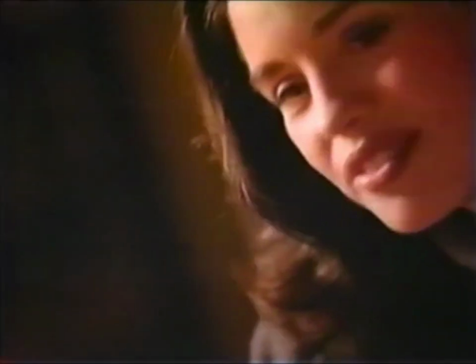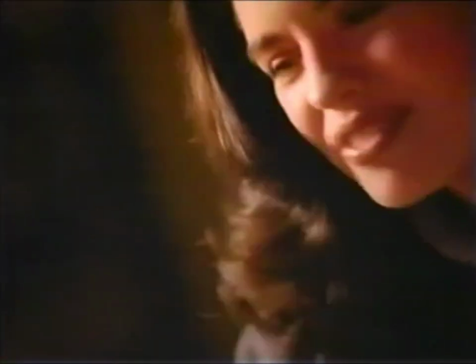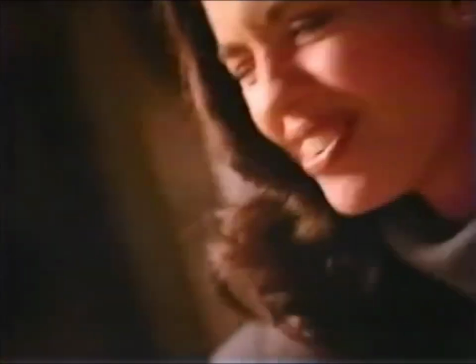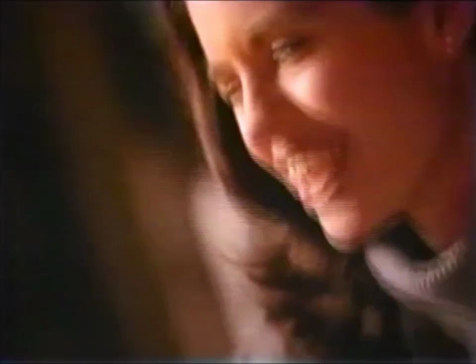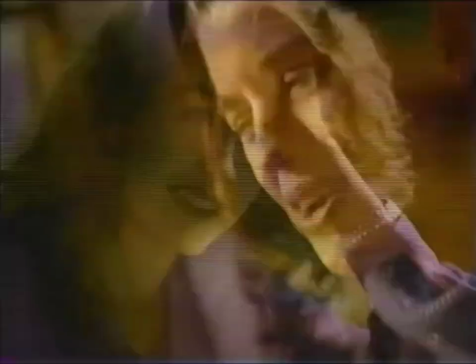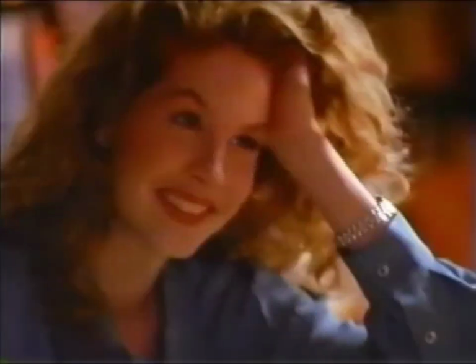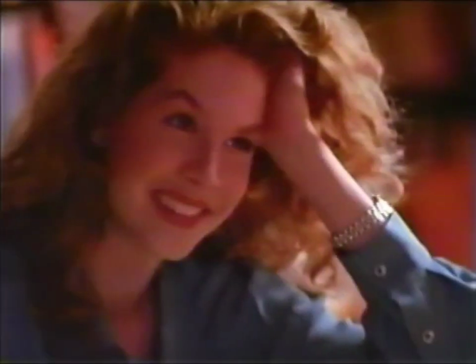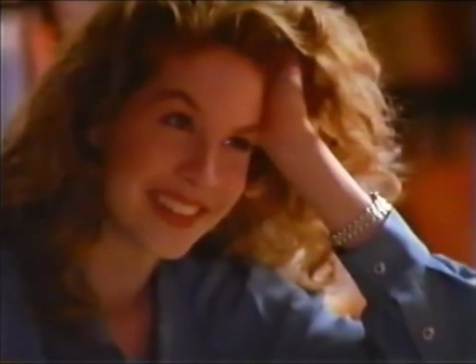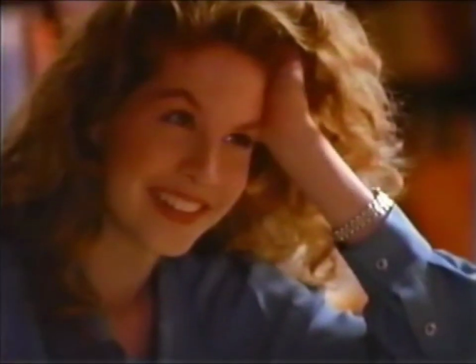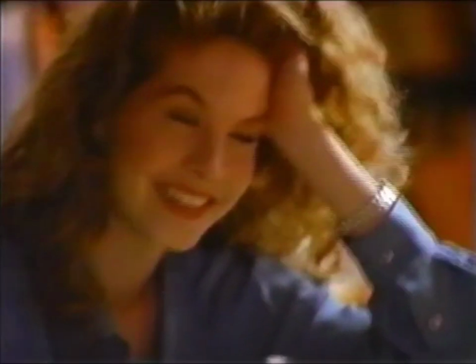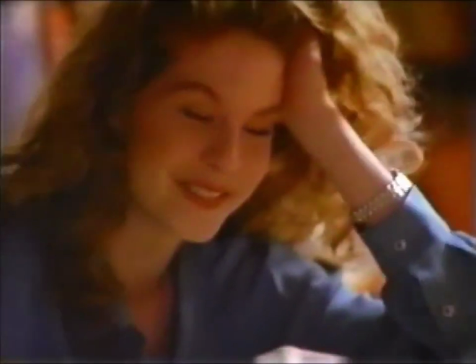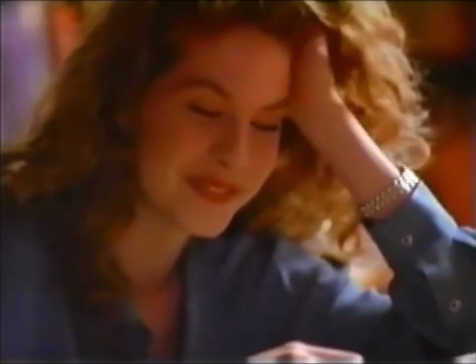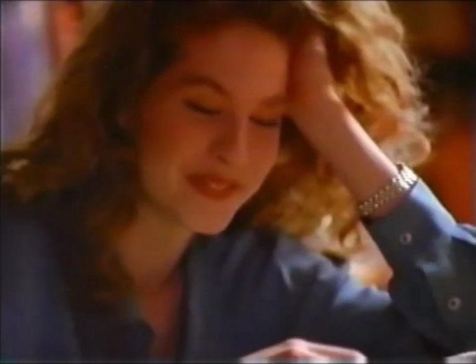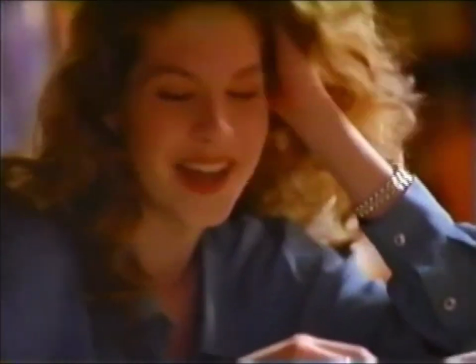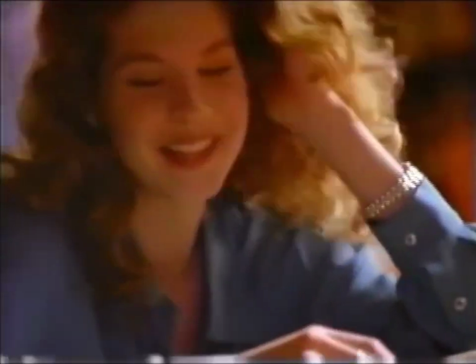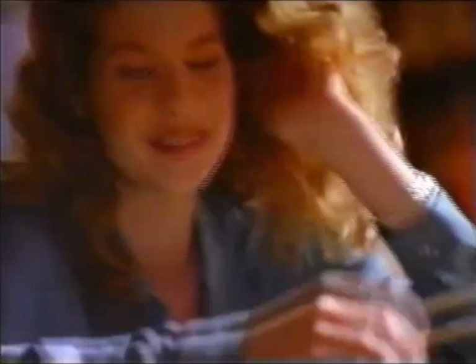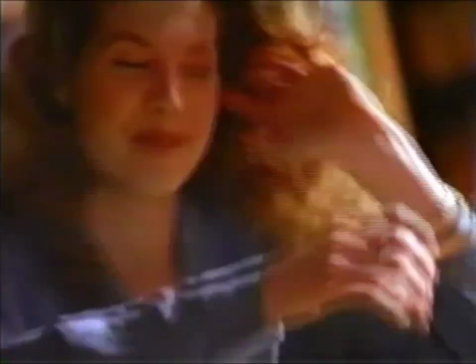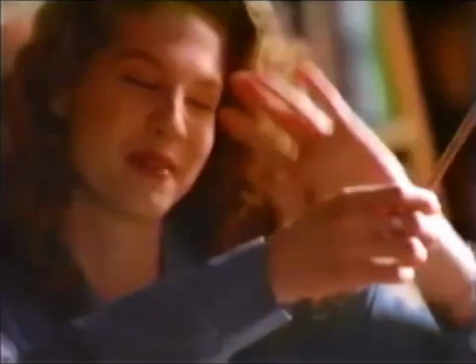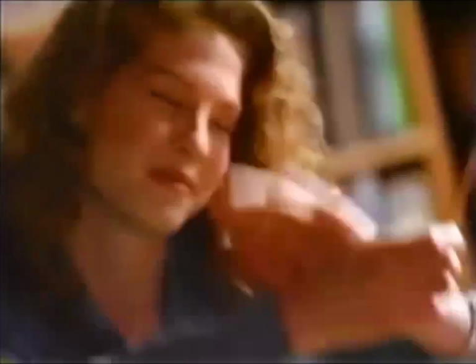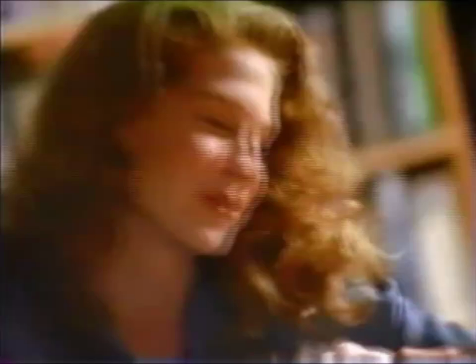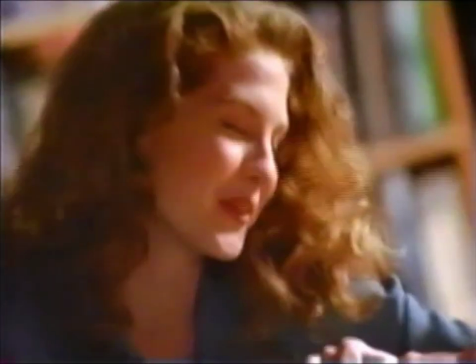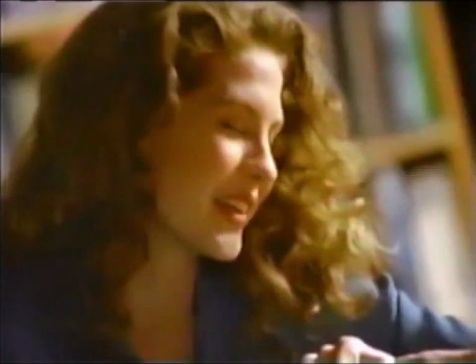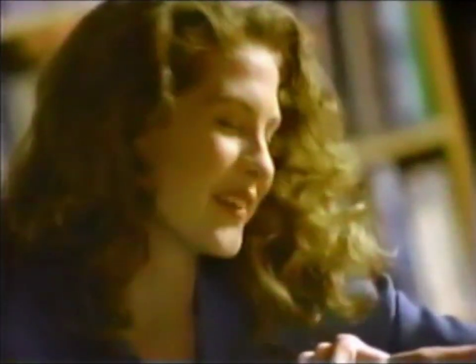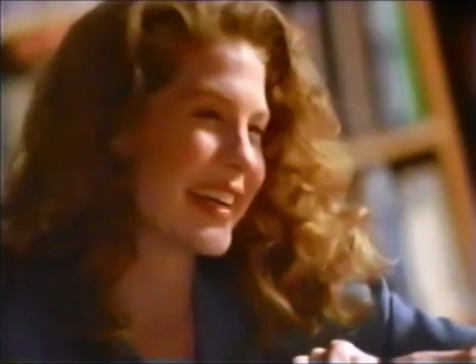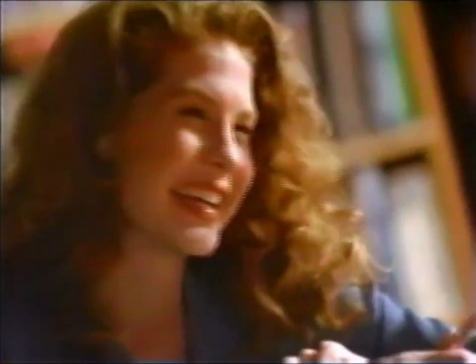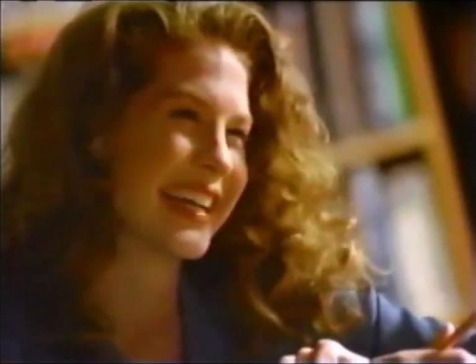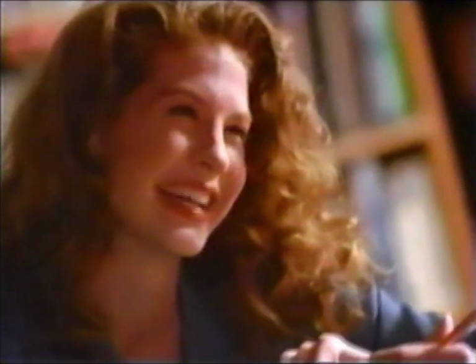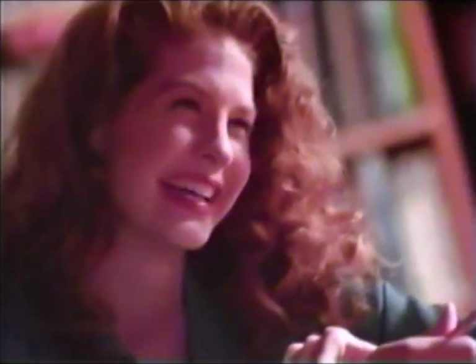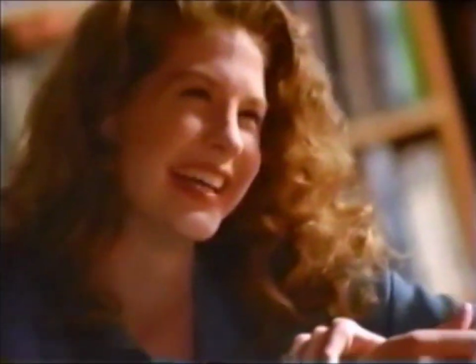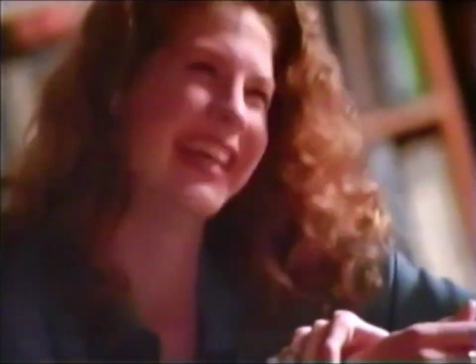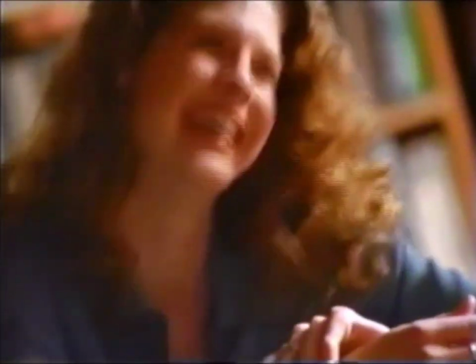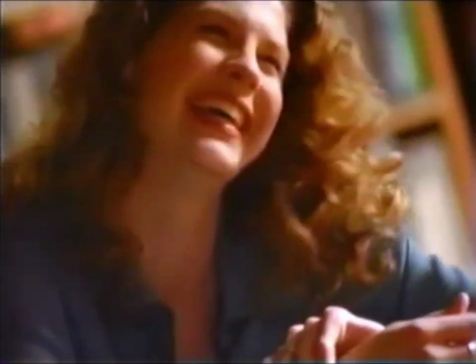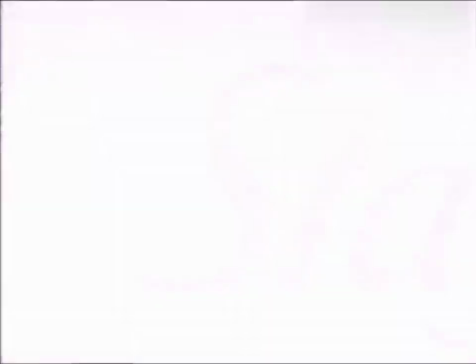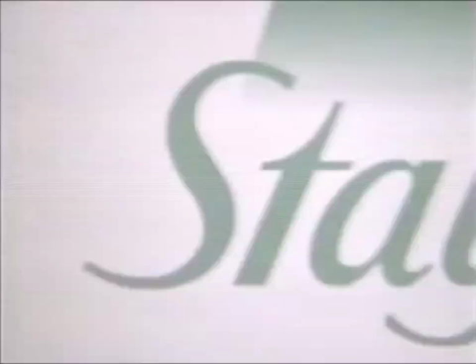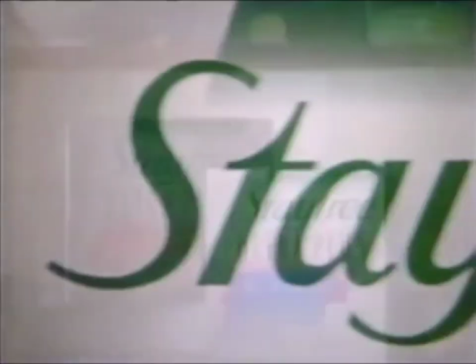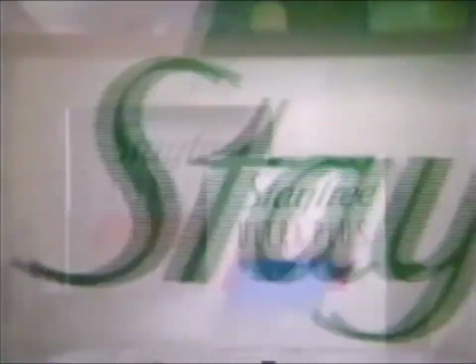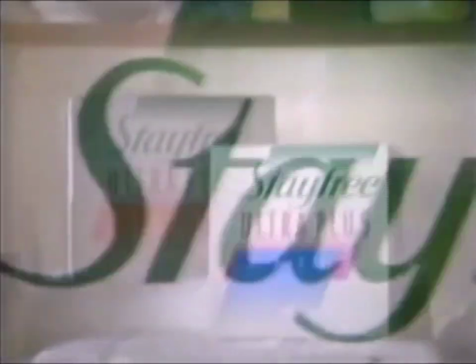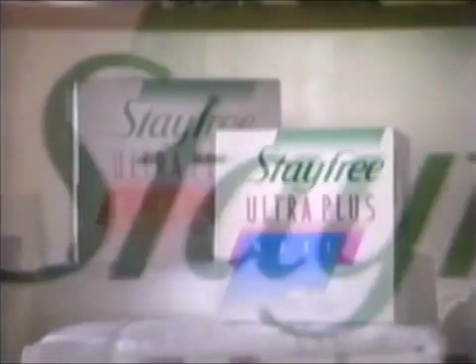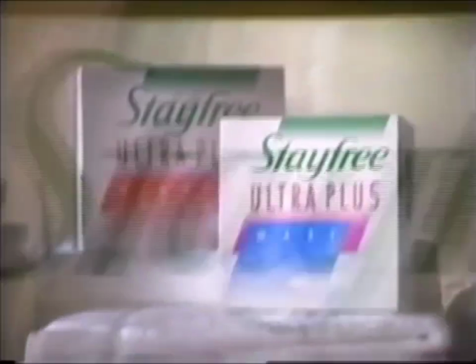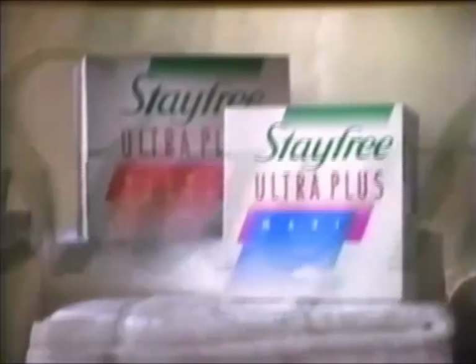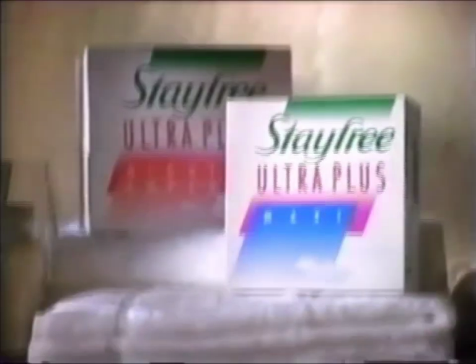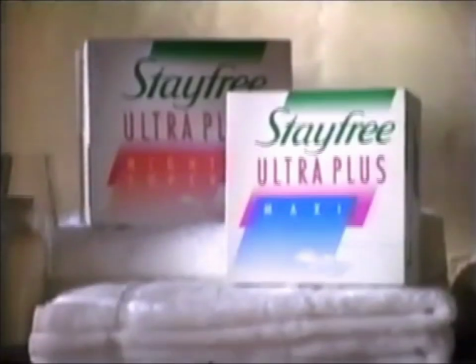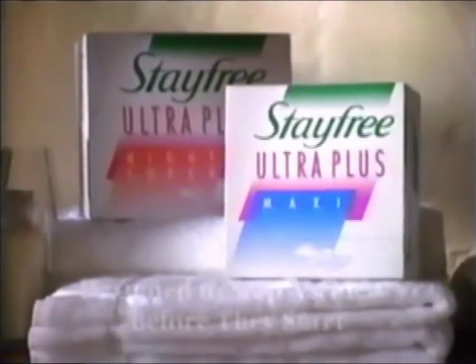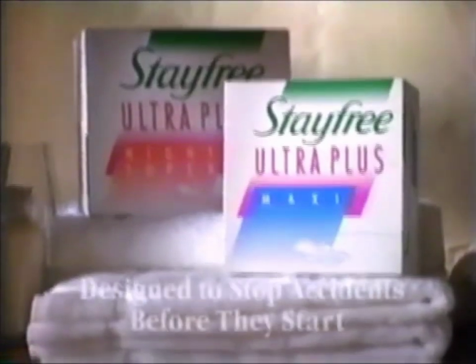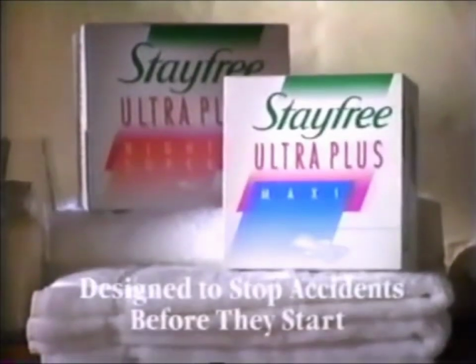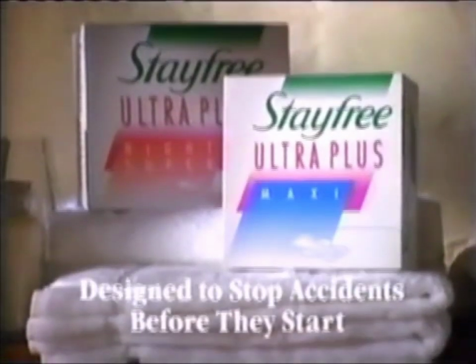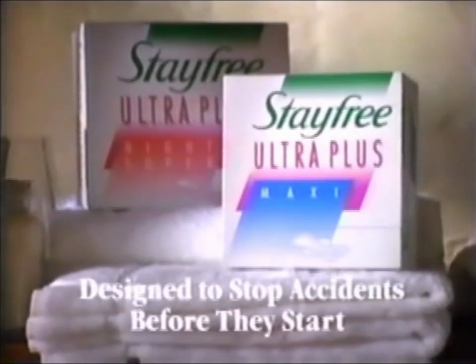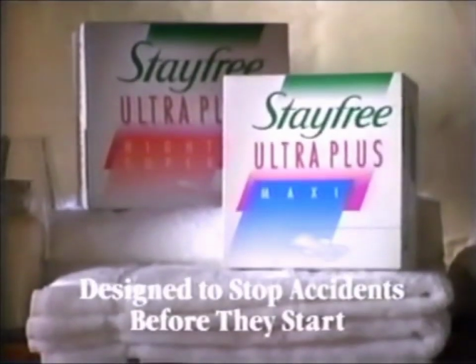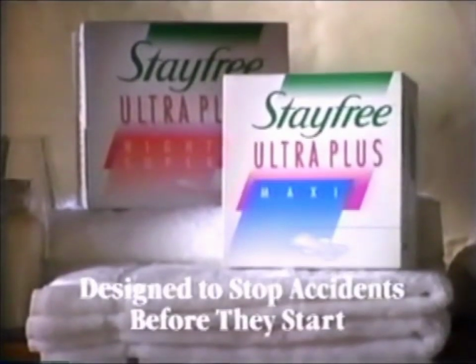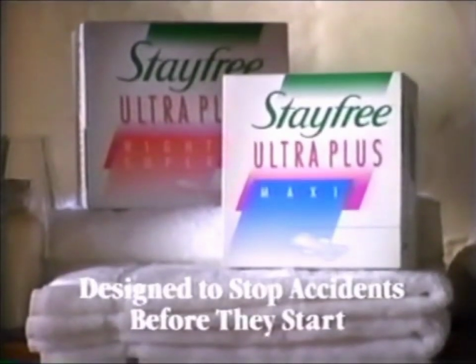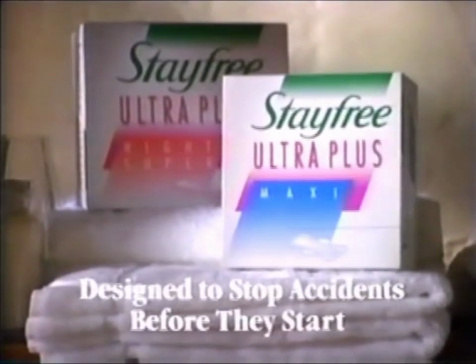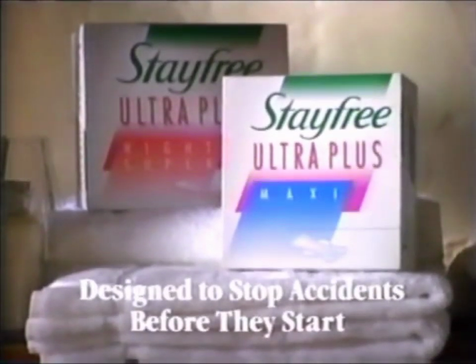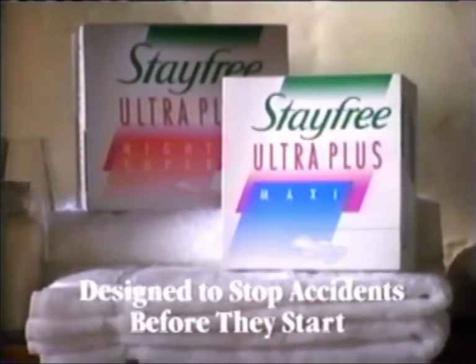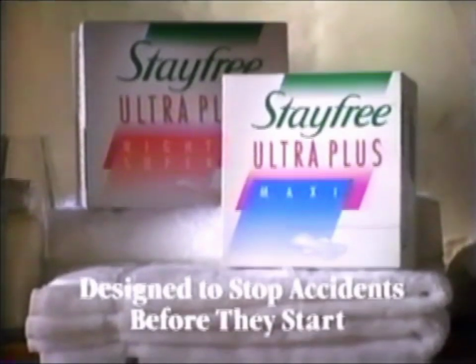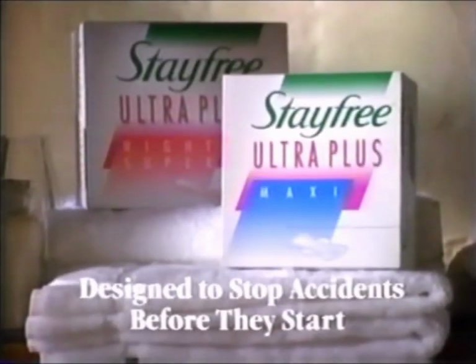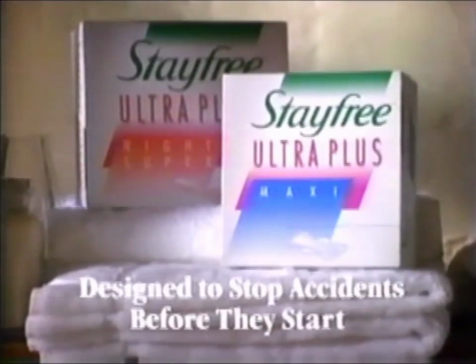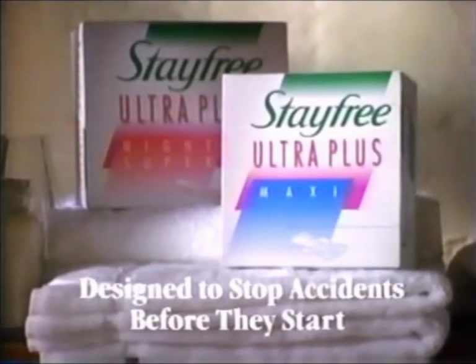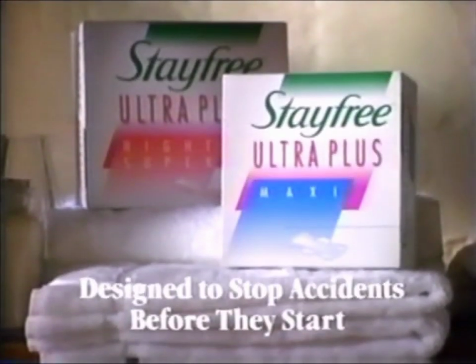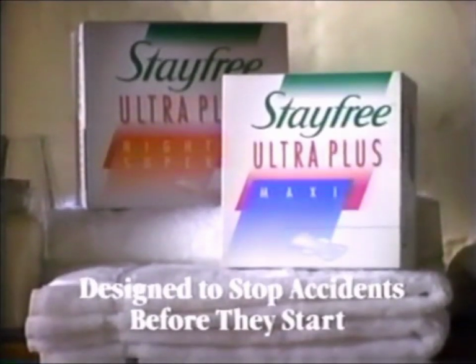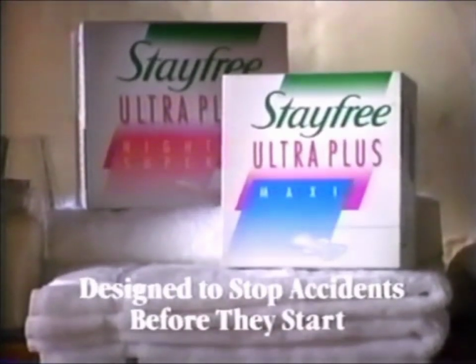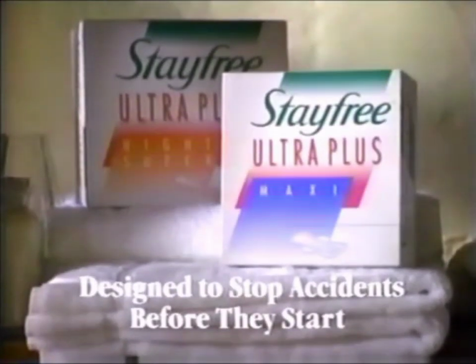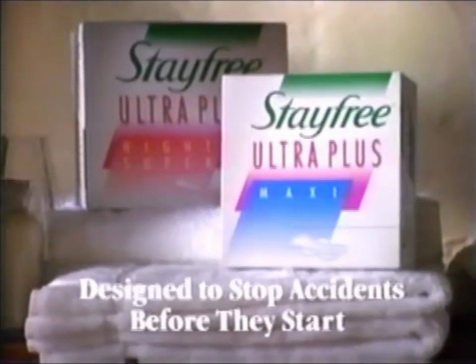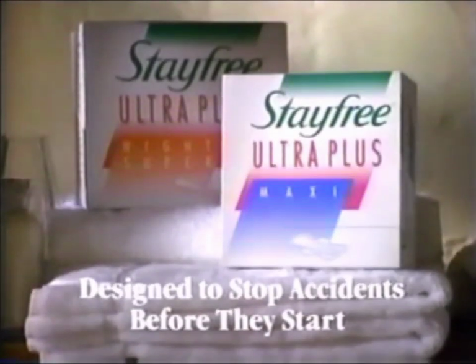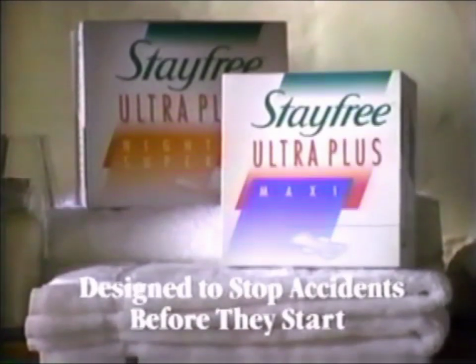Forget black. I look better in blue anyway. StayFree Ultra Plus. Designed to stop accidents before they start.